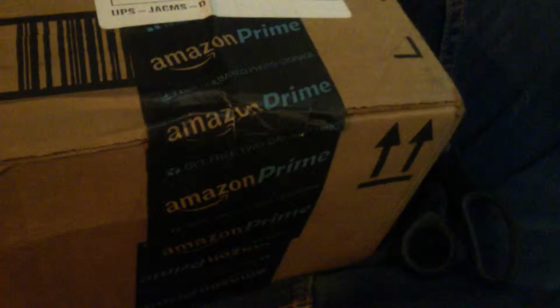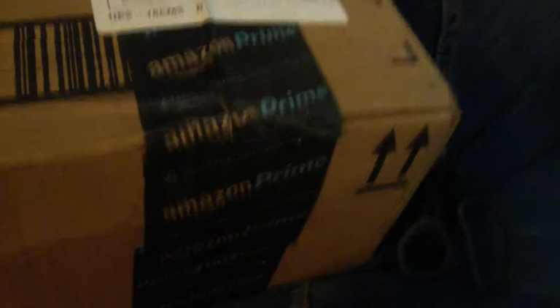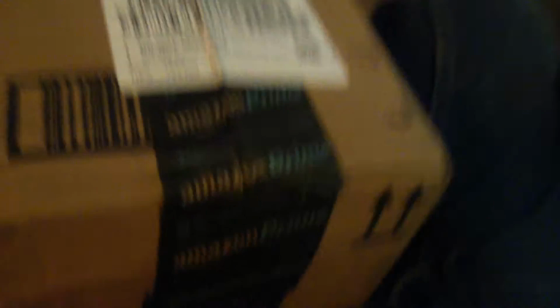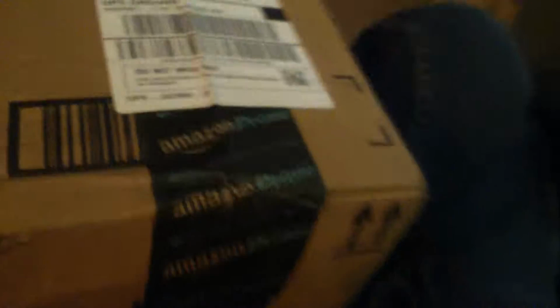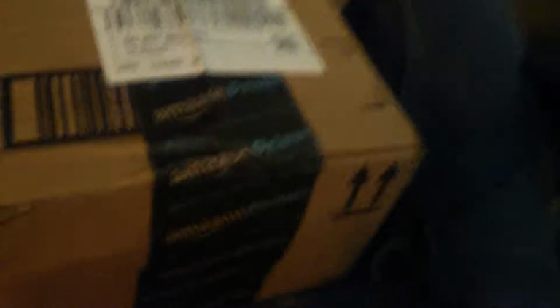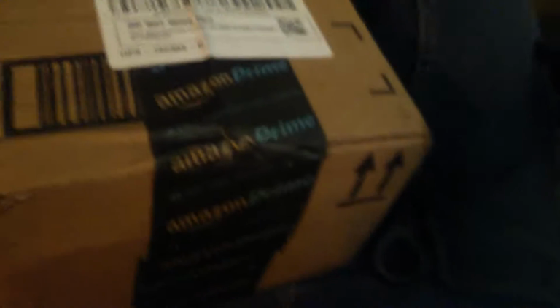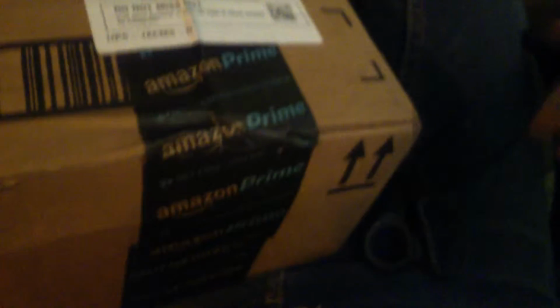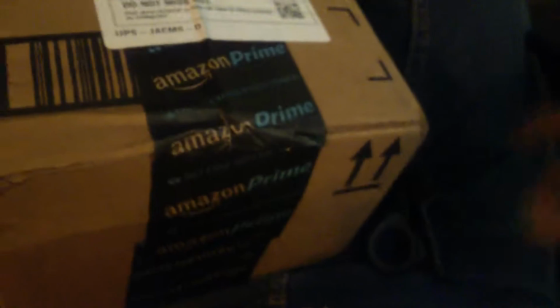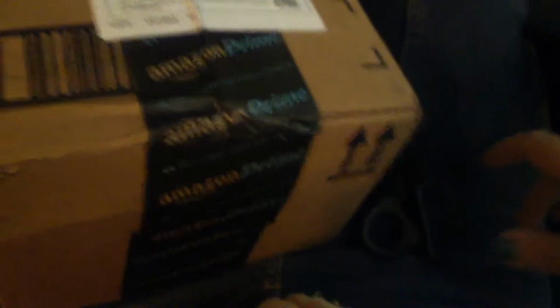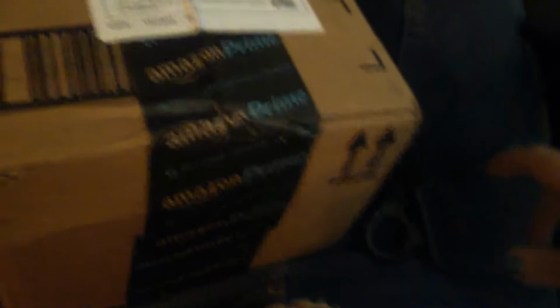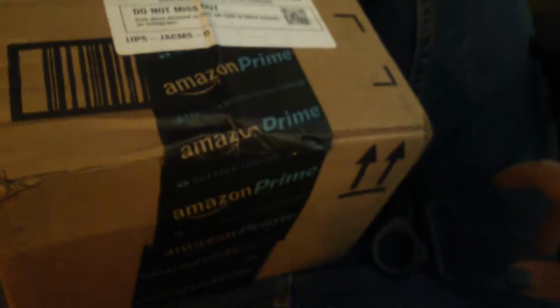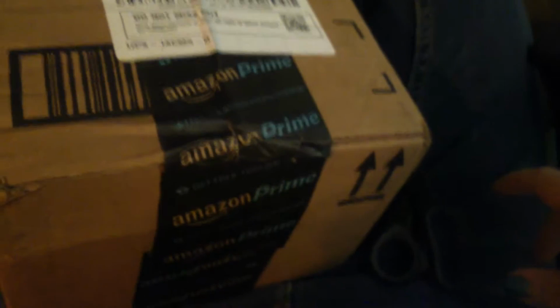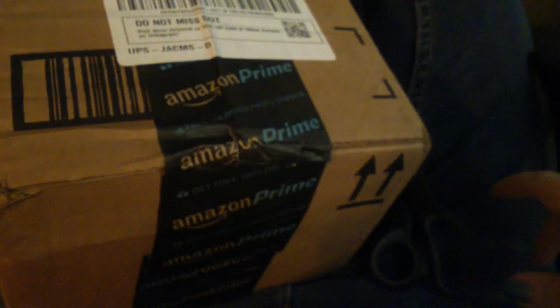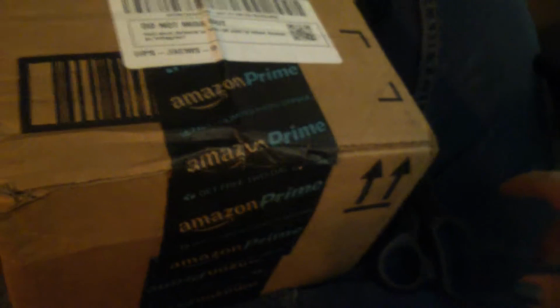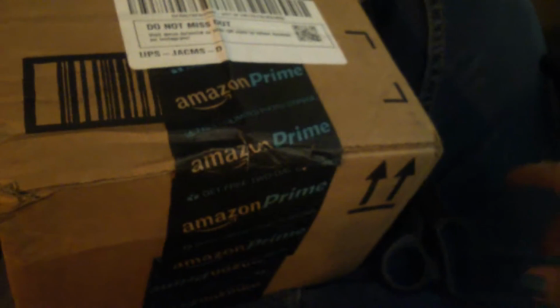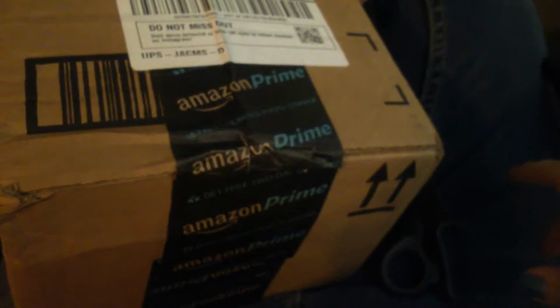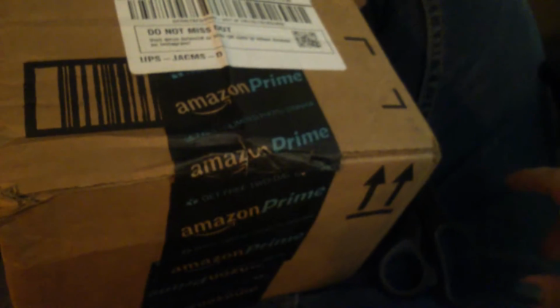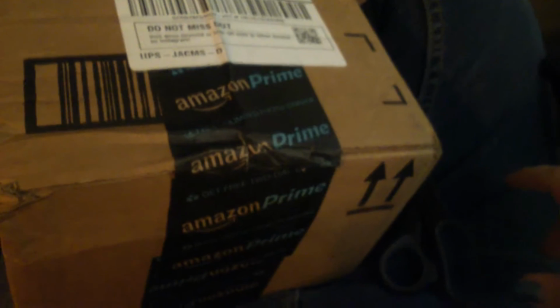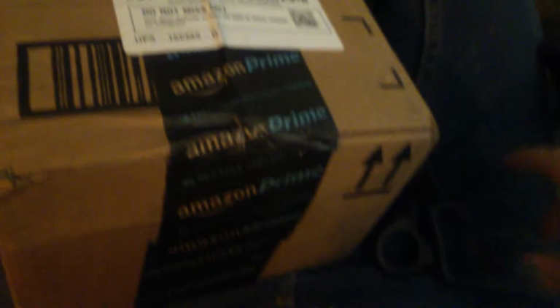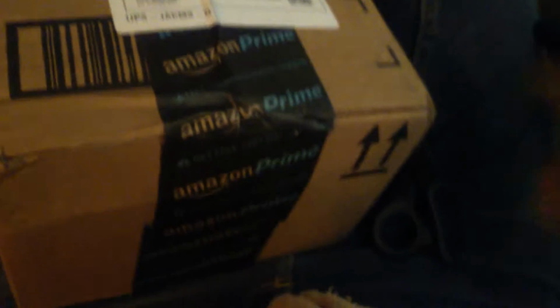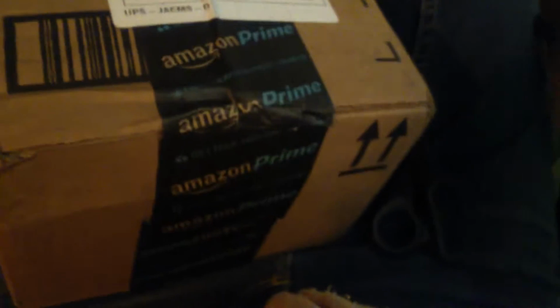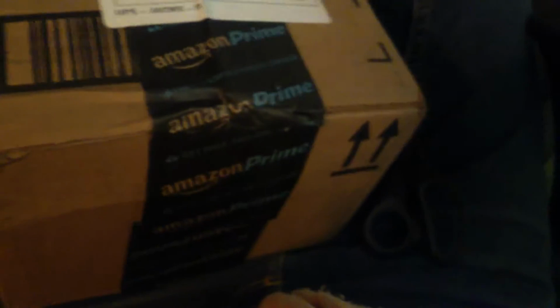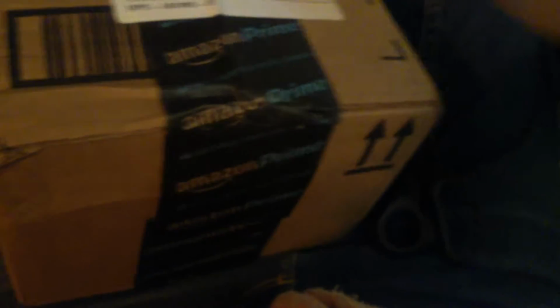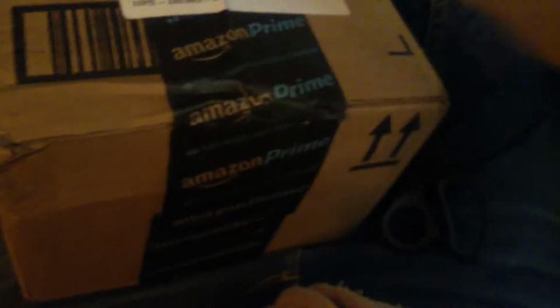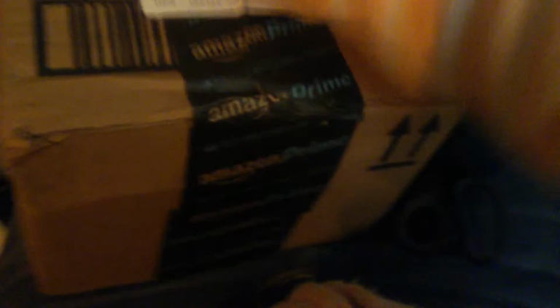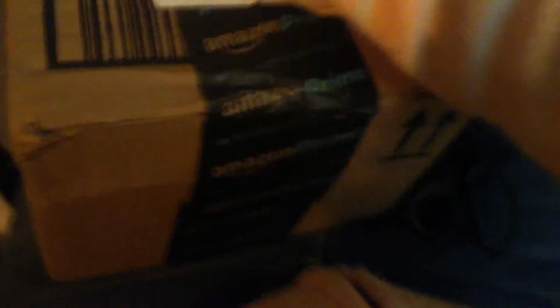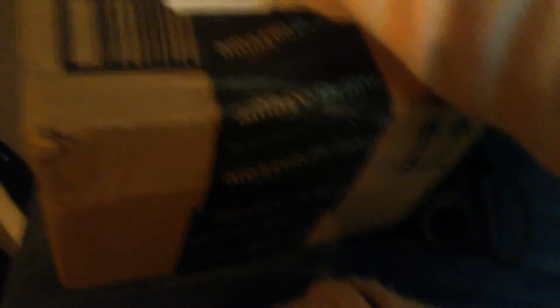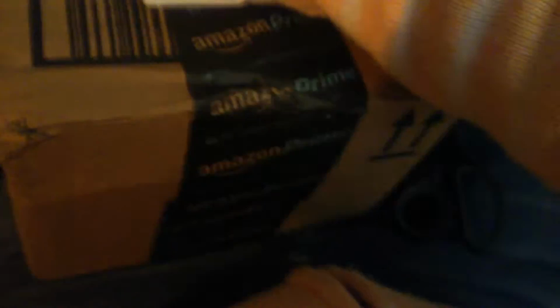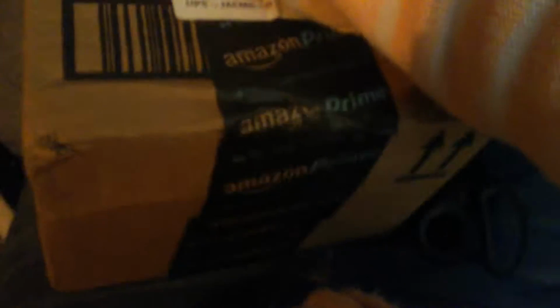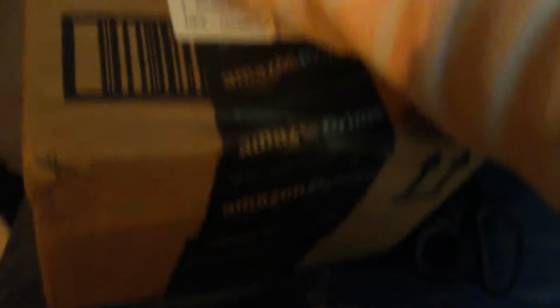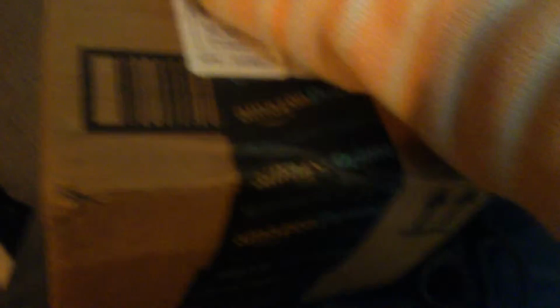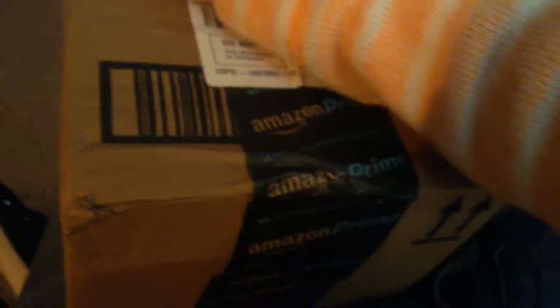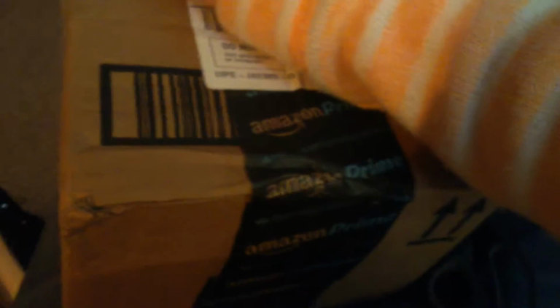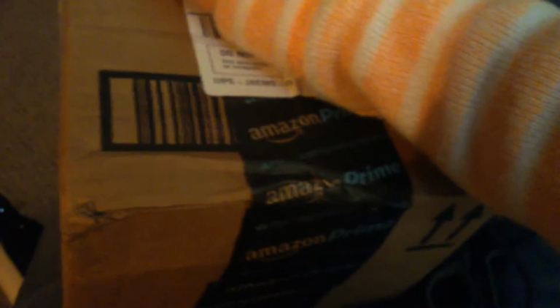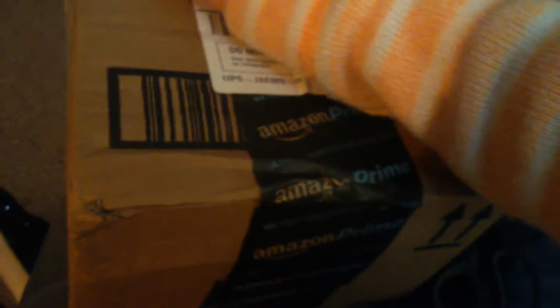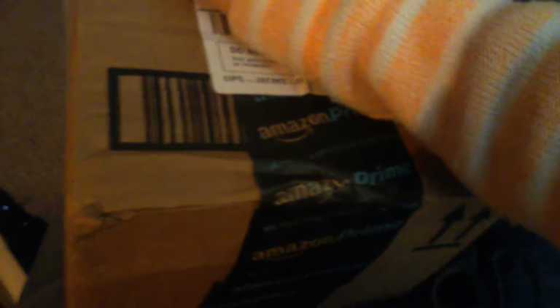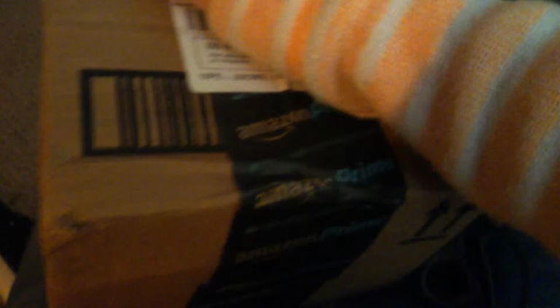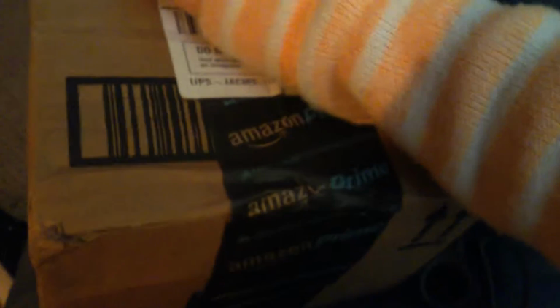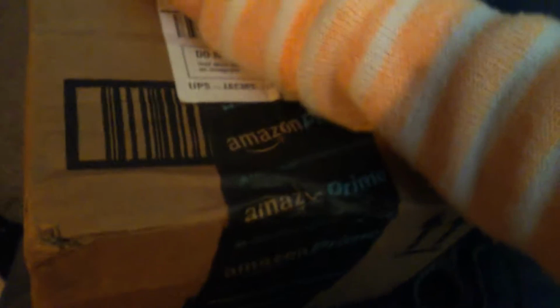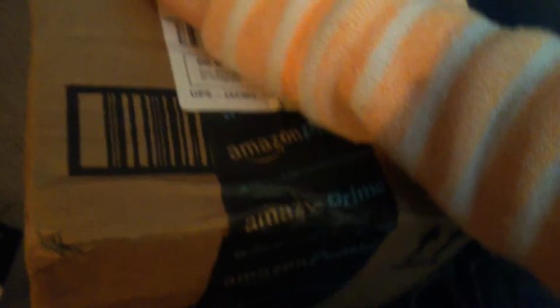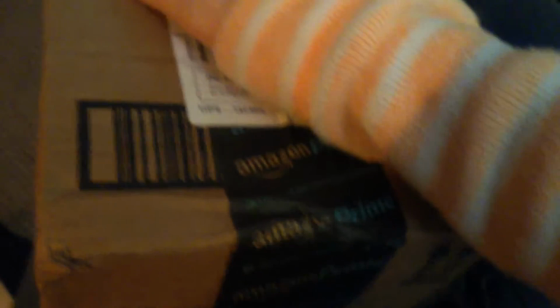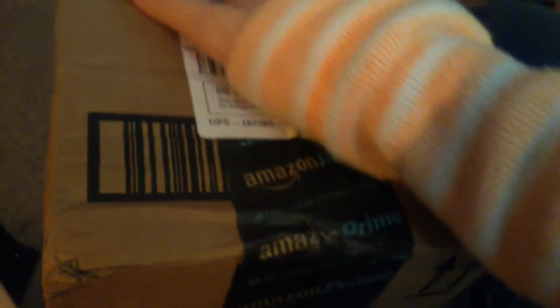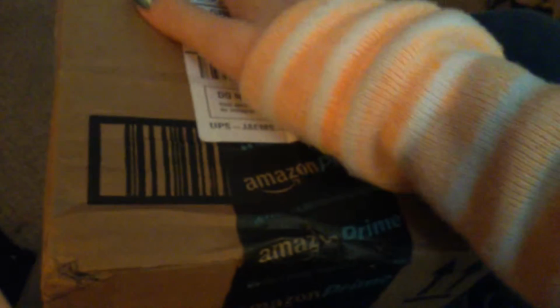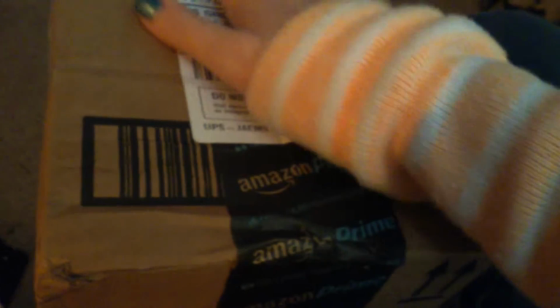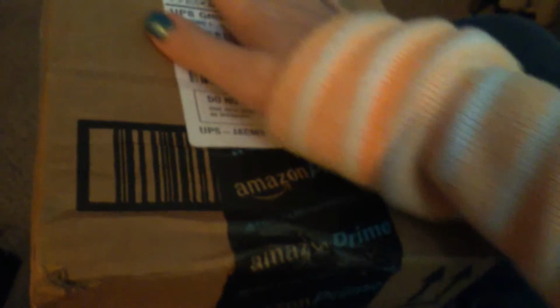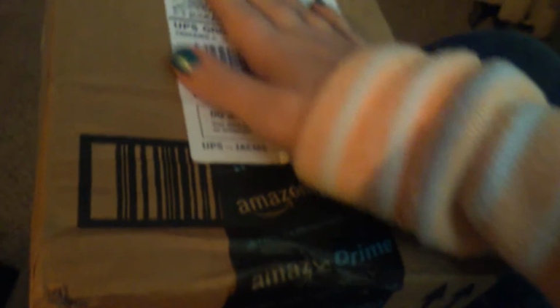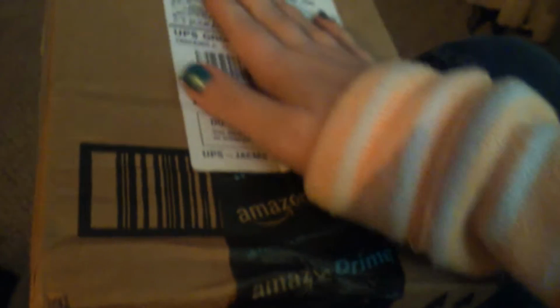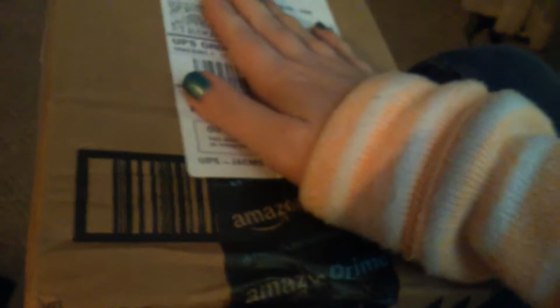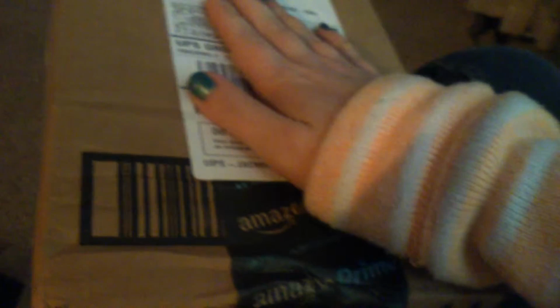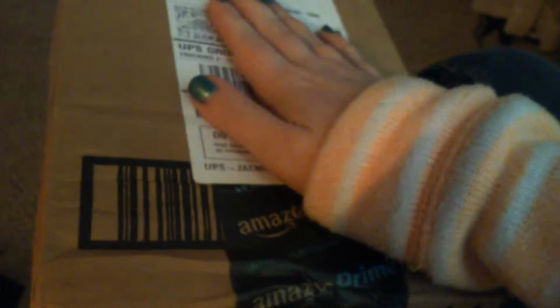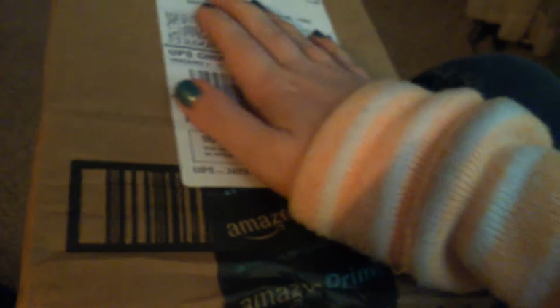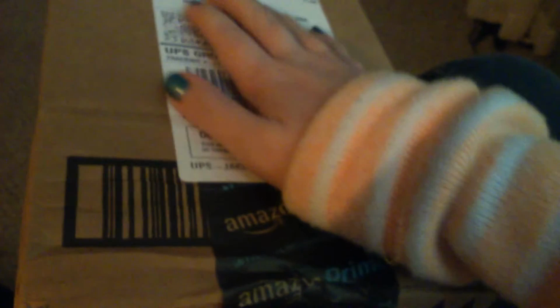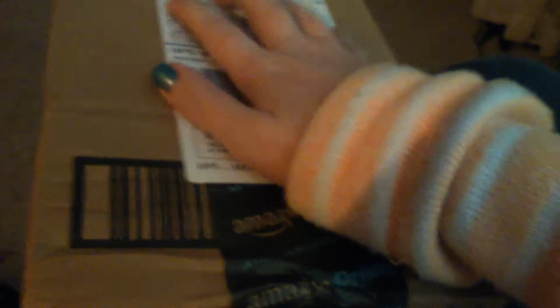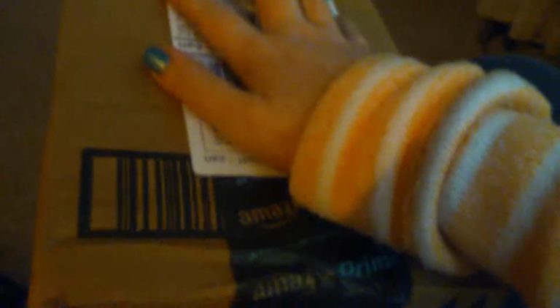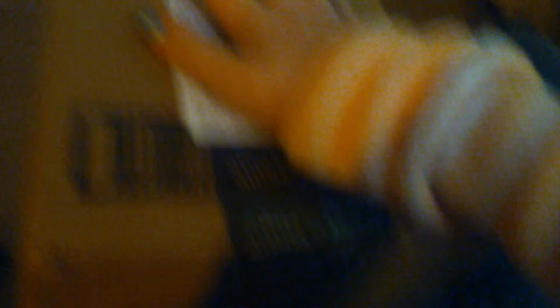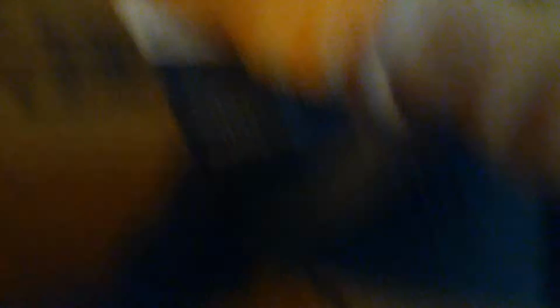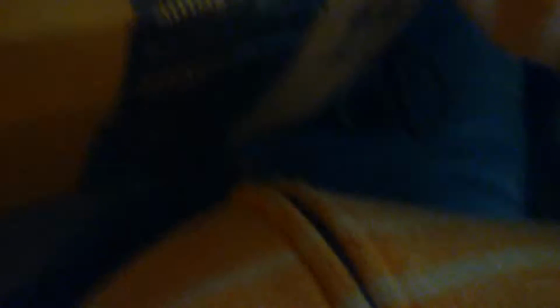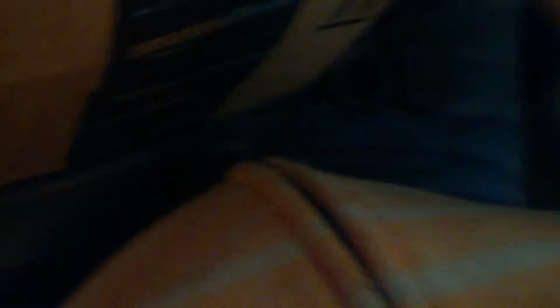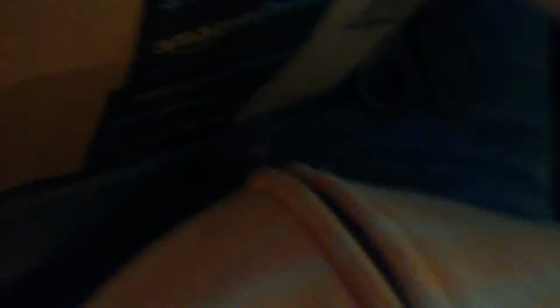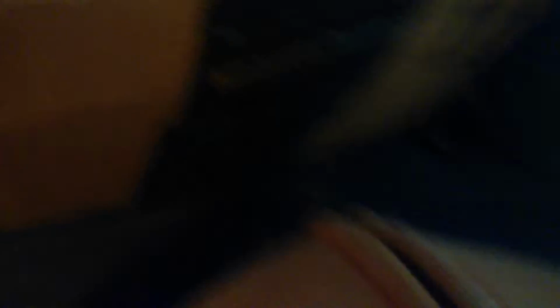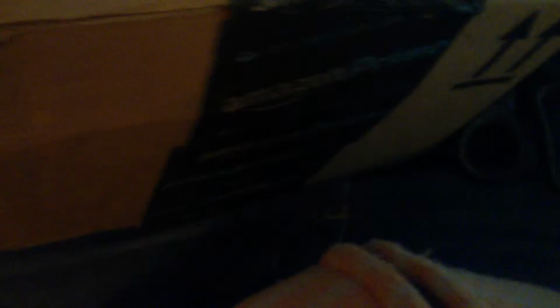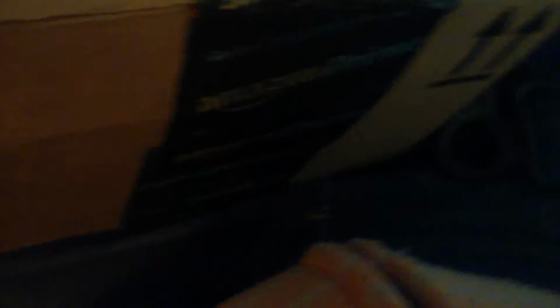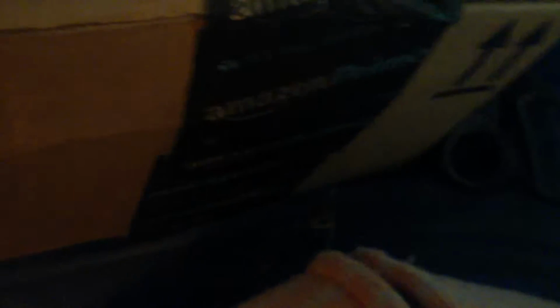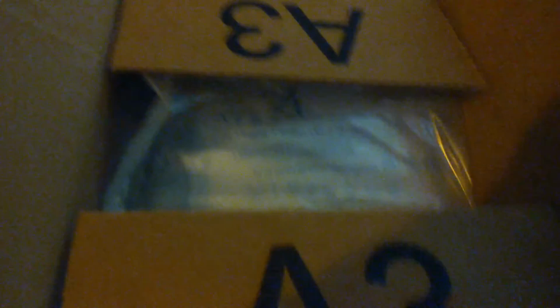Okay guys, we're going to do an unboxing of my new camera. So here we go! Woohoo!